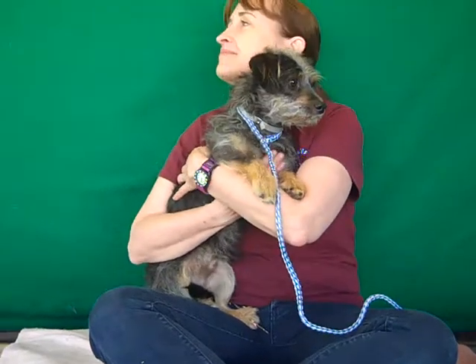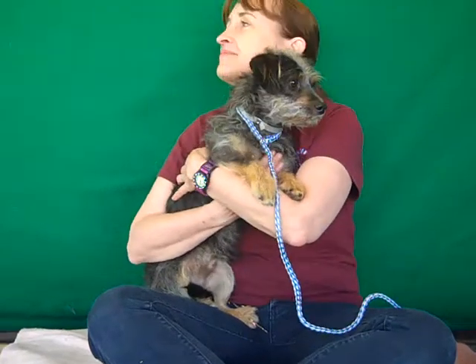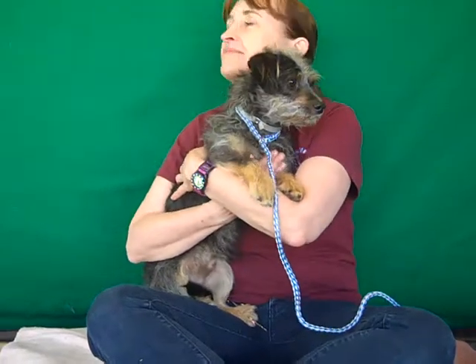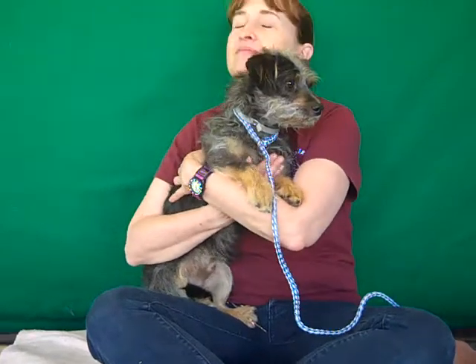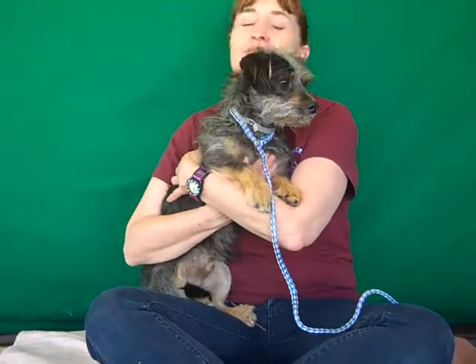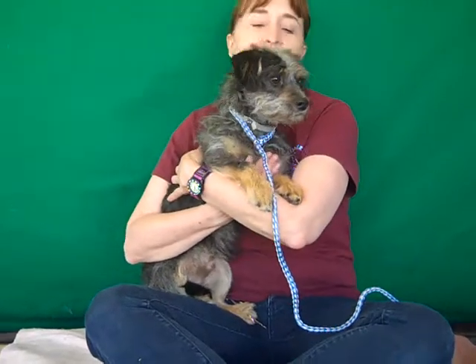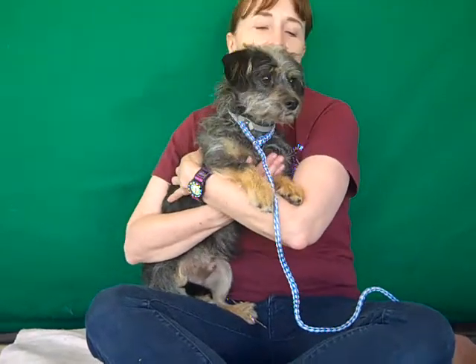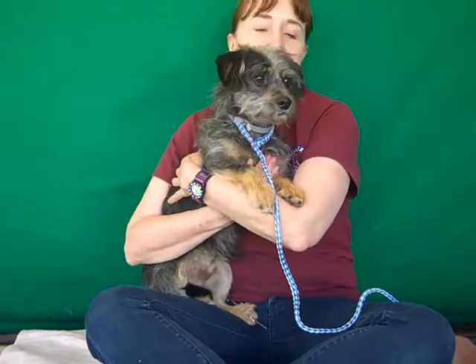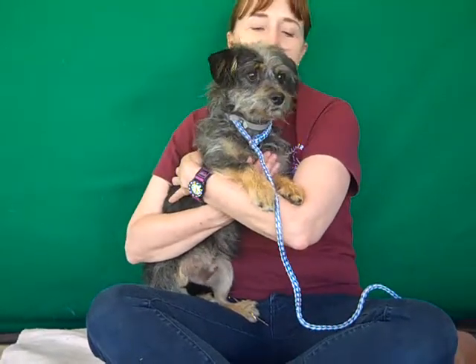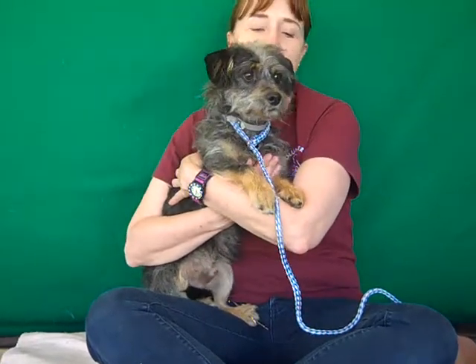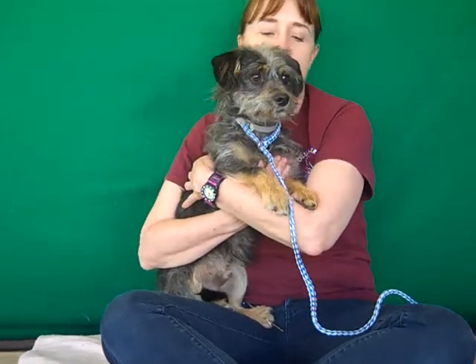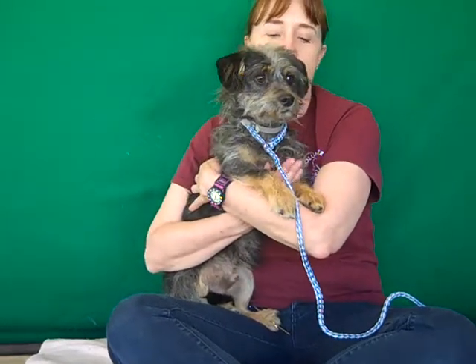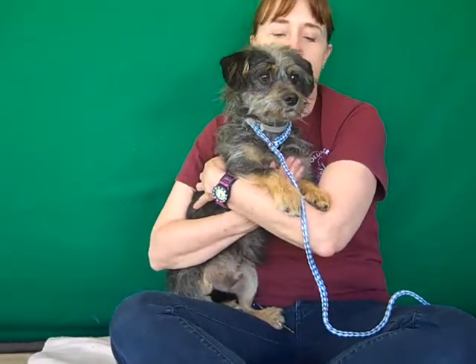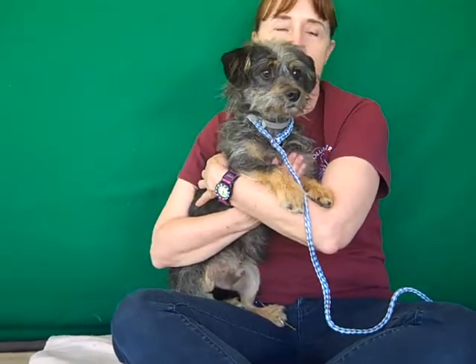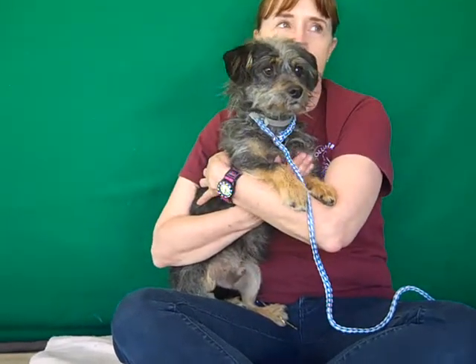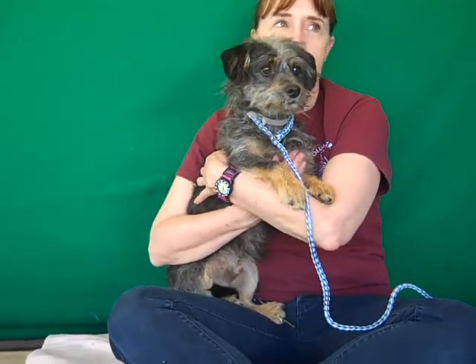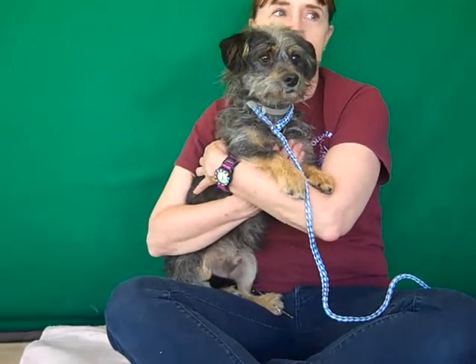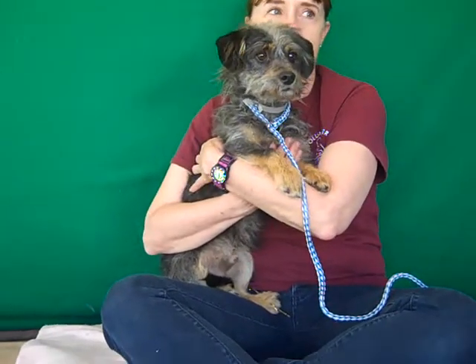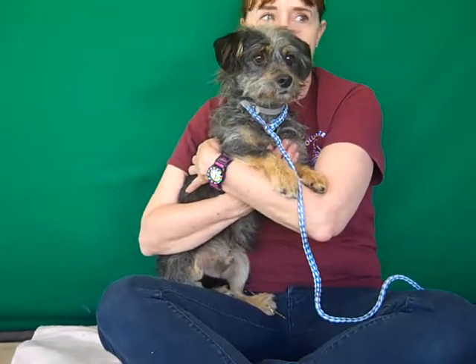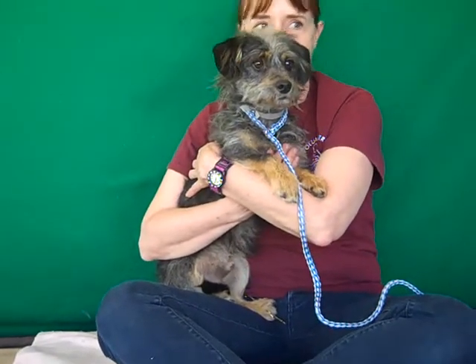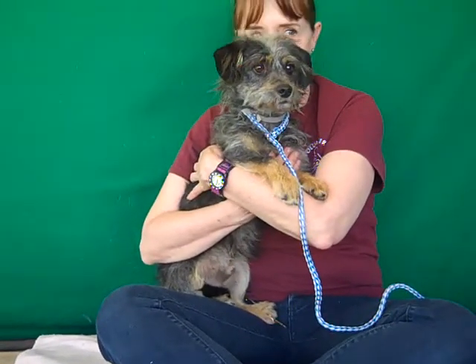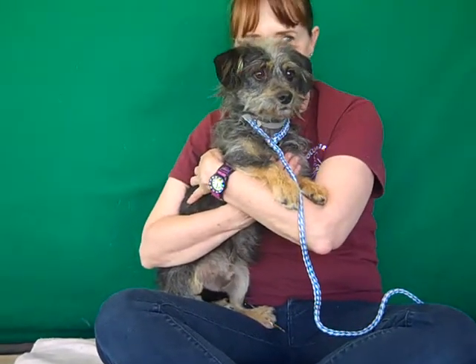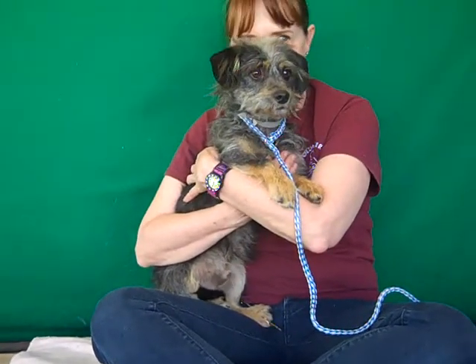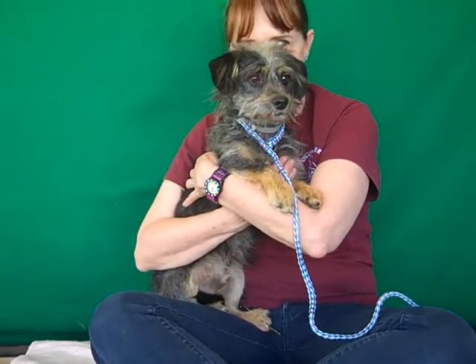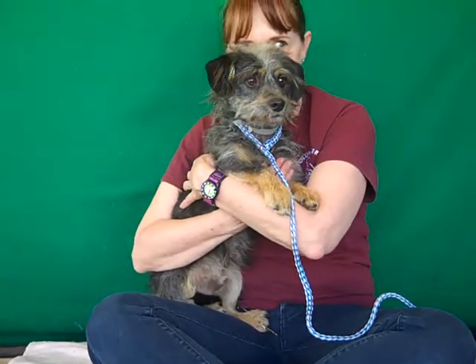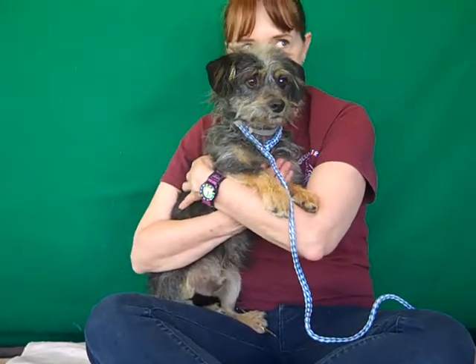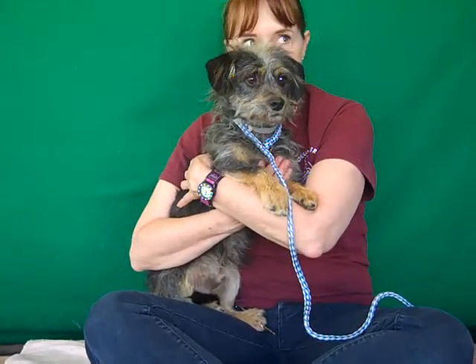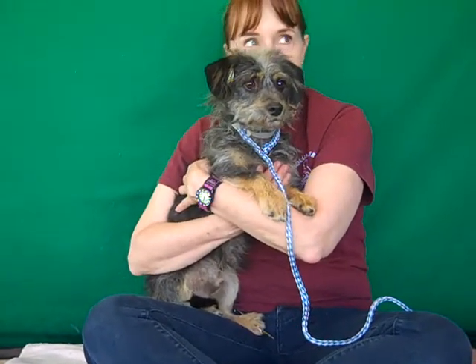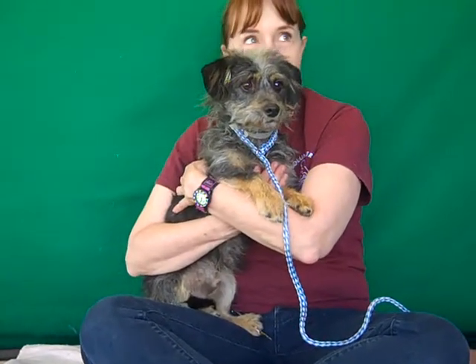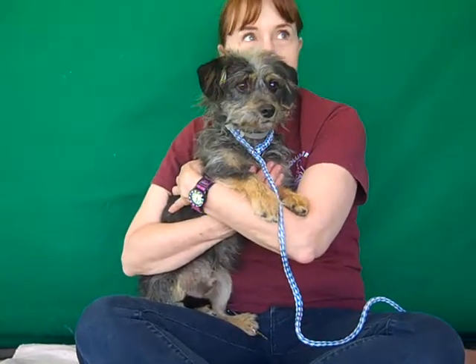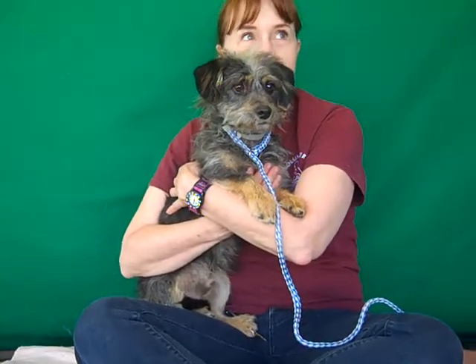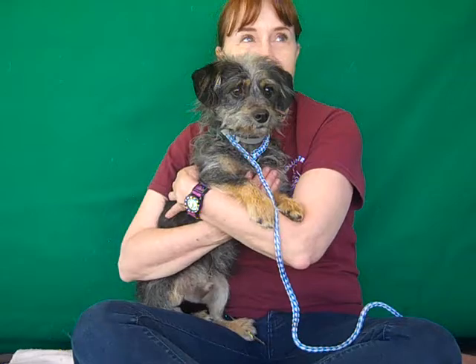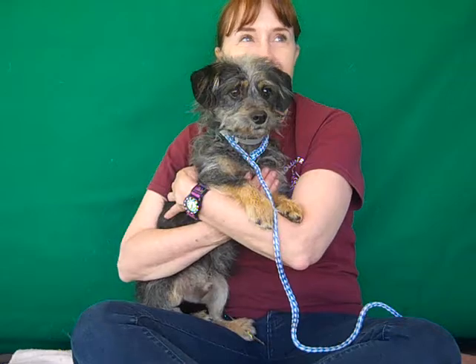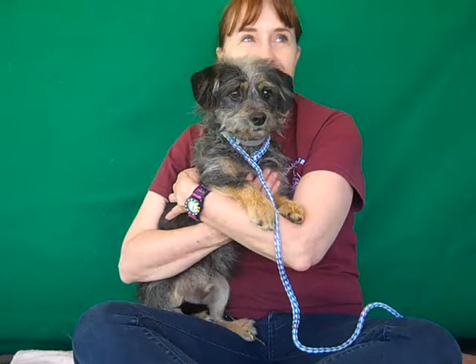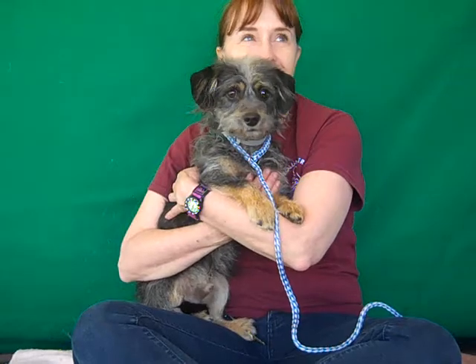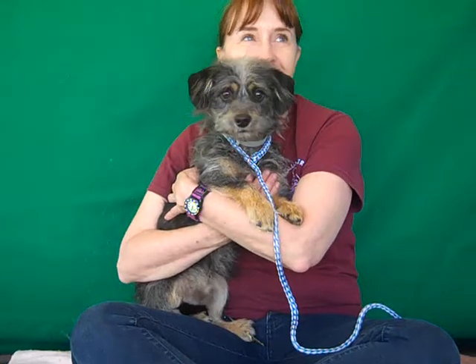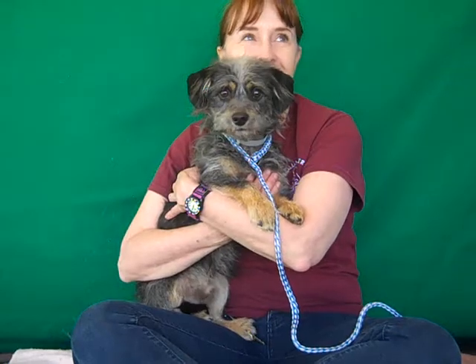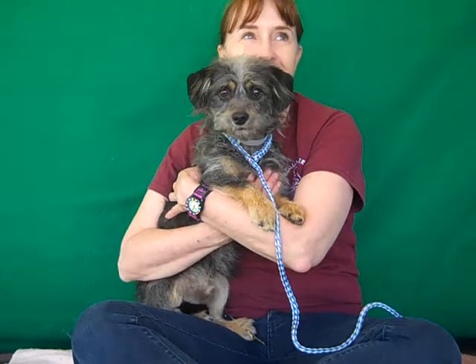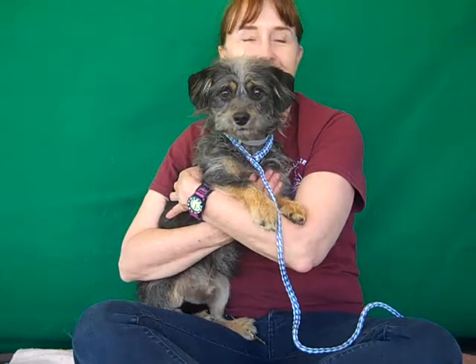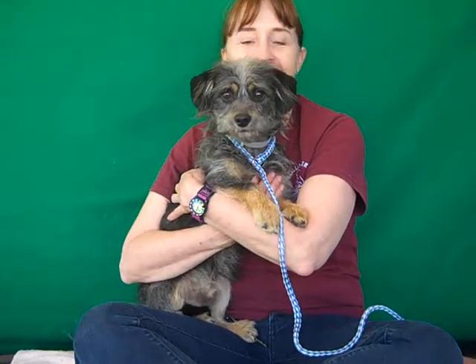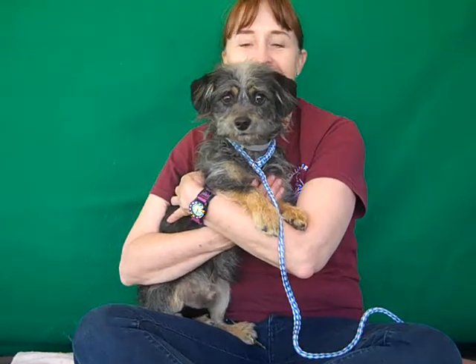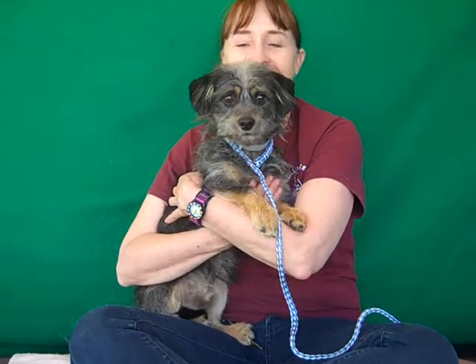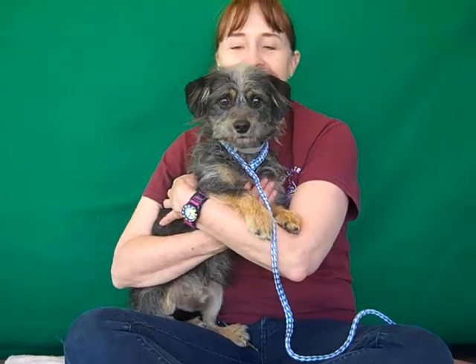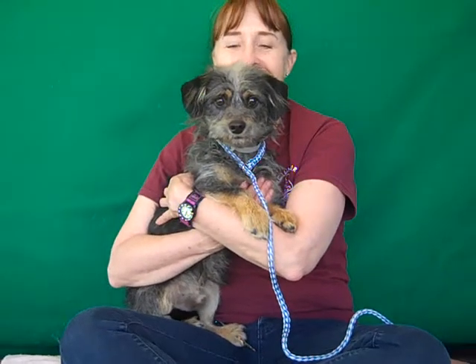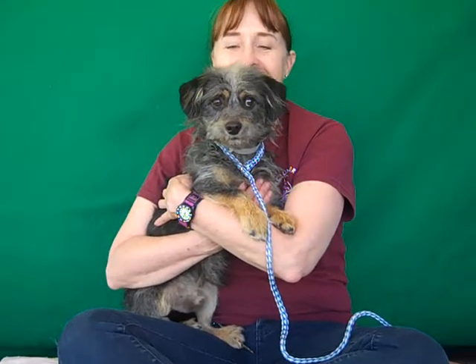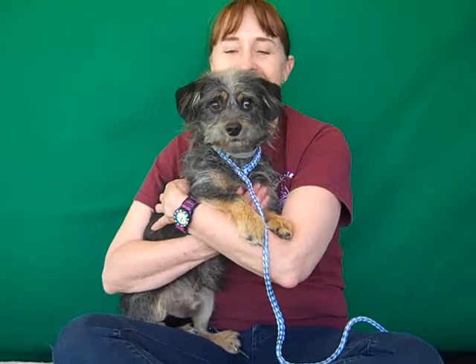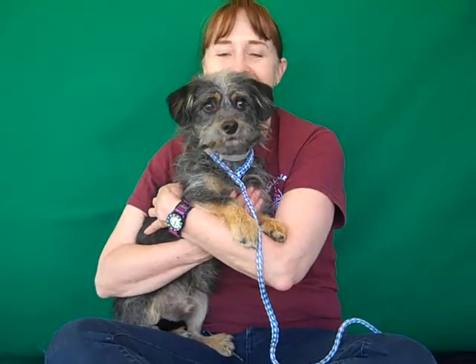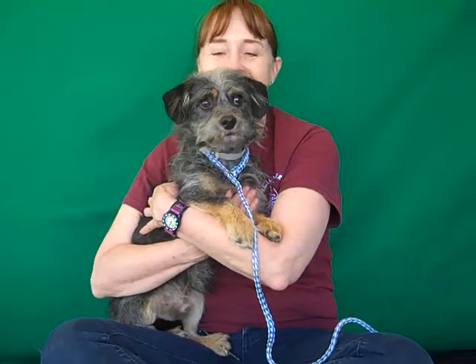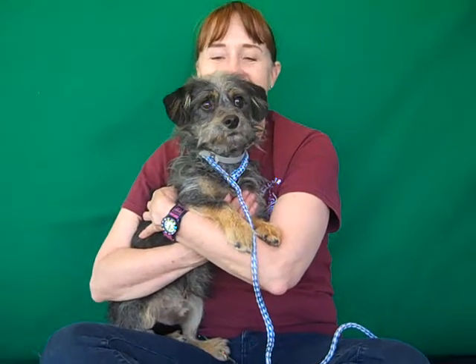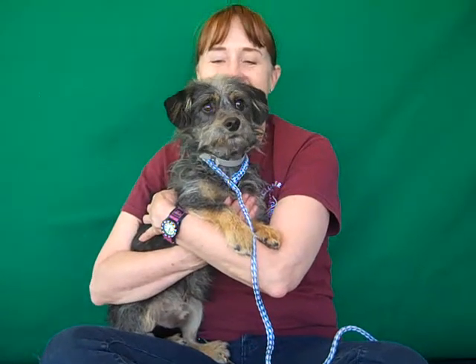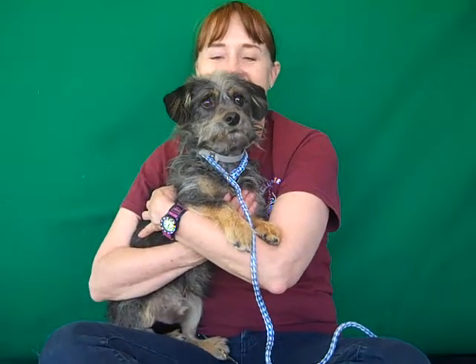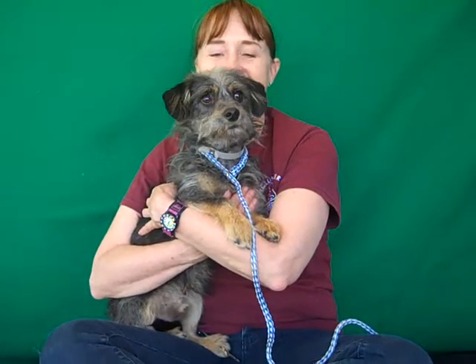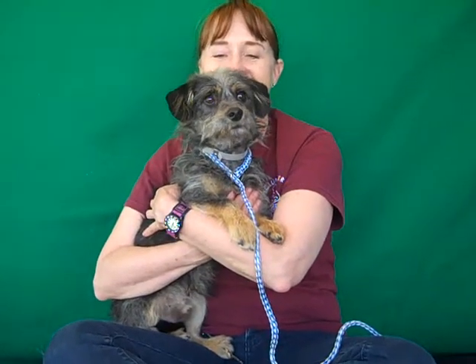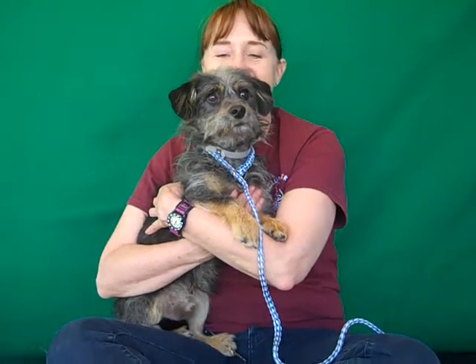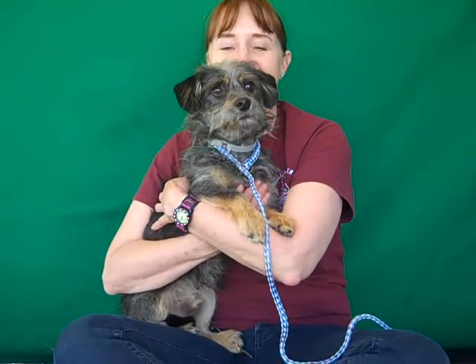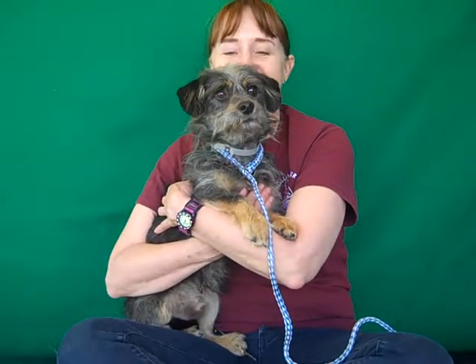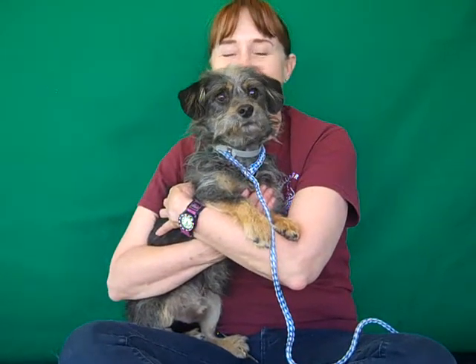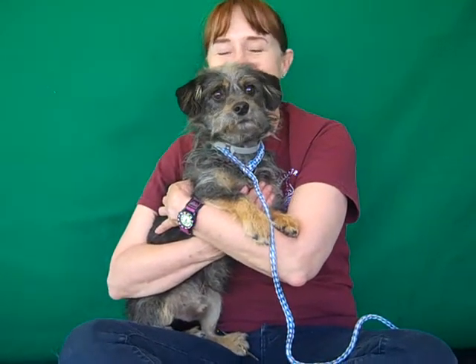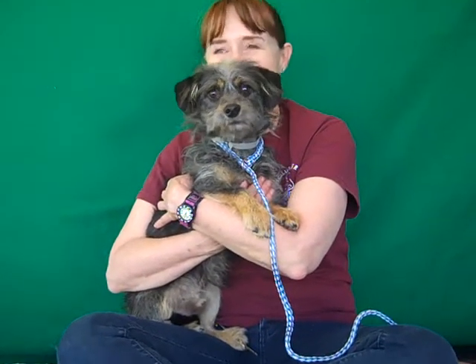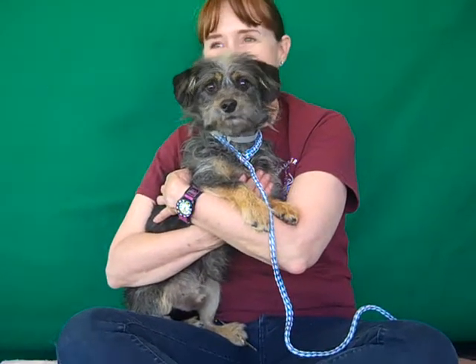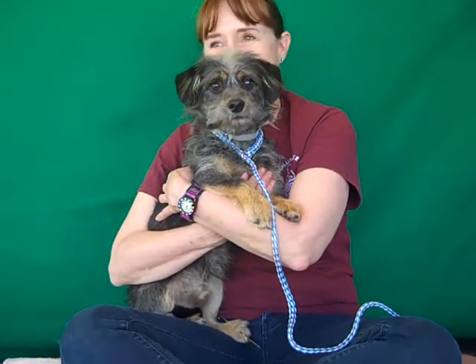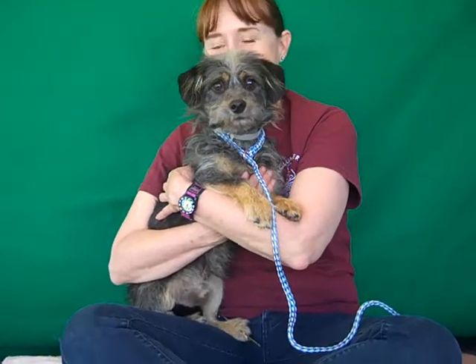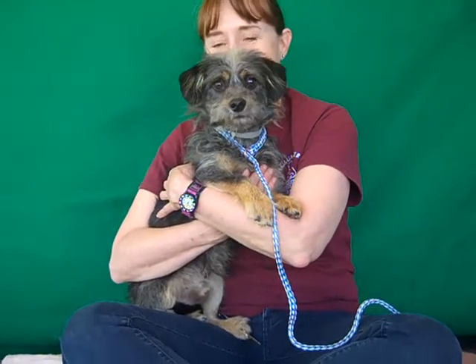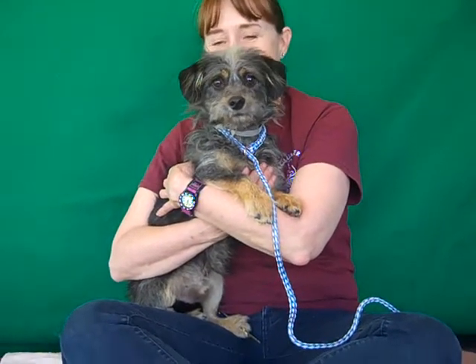He will fit right in. So come on down and meet Shaggy today from your friends at the Baldwin Park shelter. You can't resist his face, so take him home.